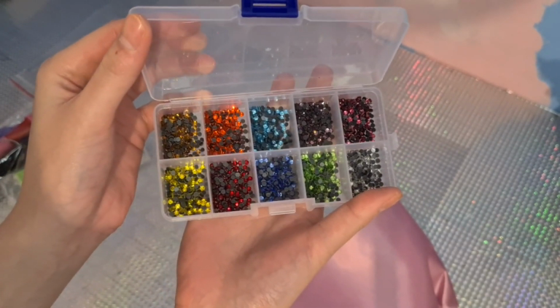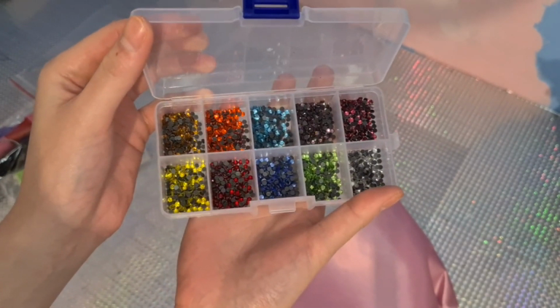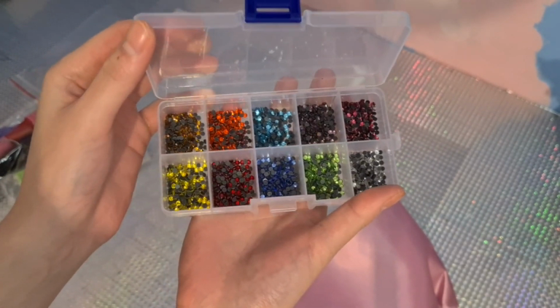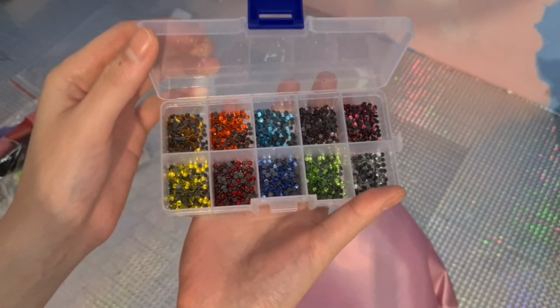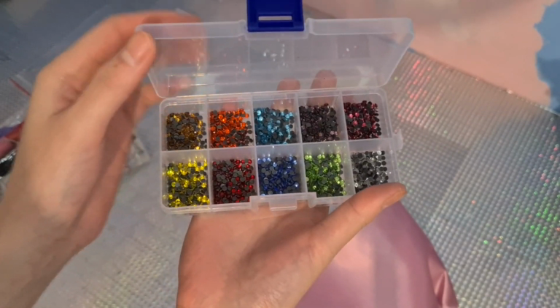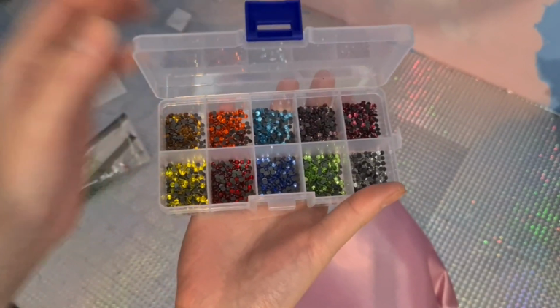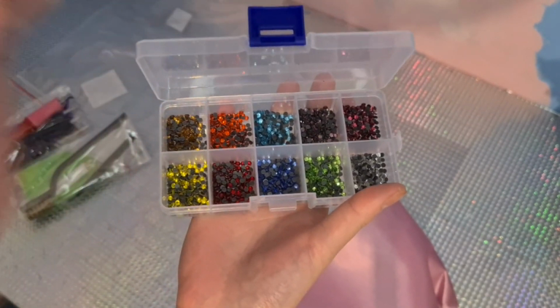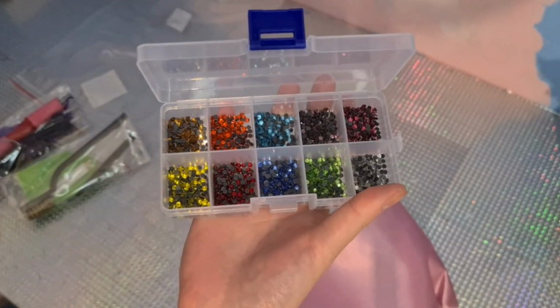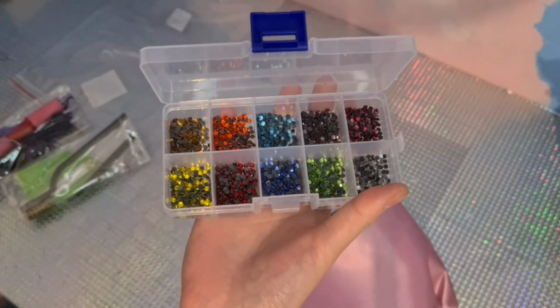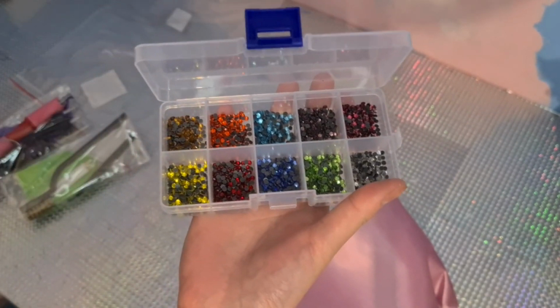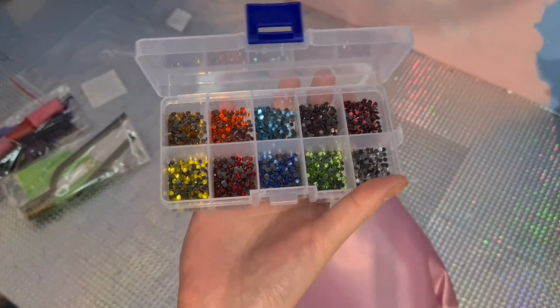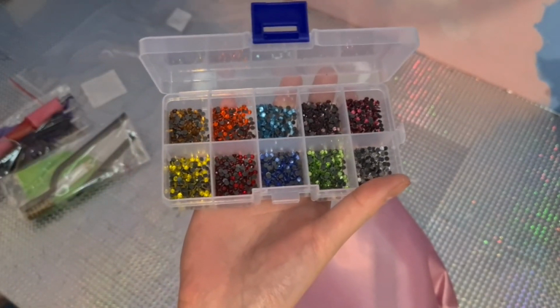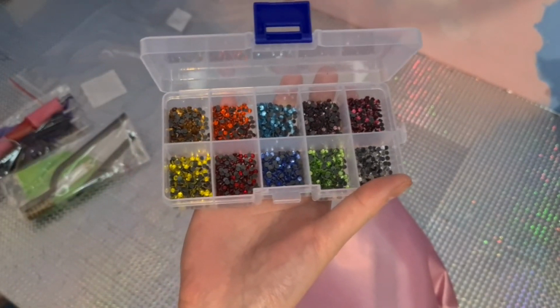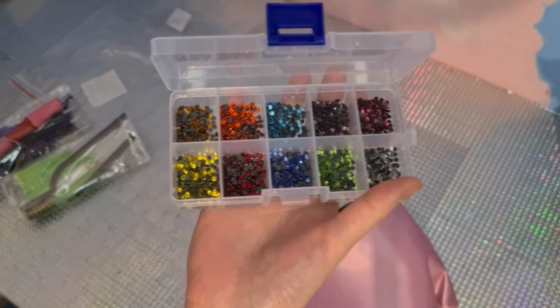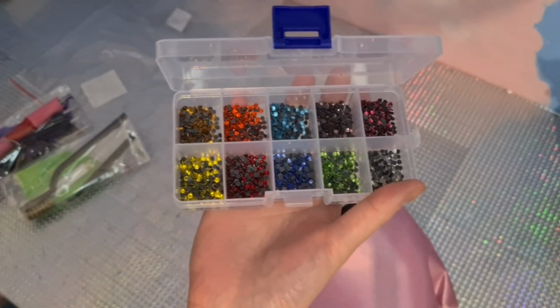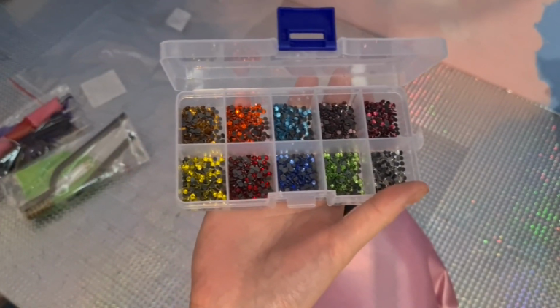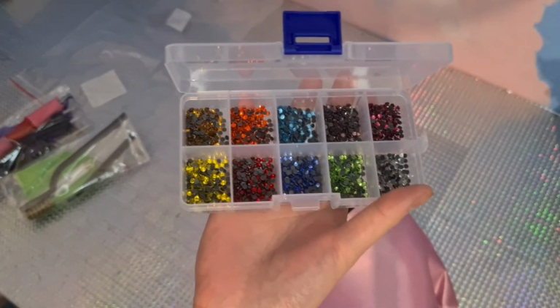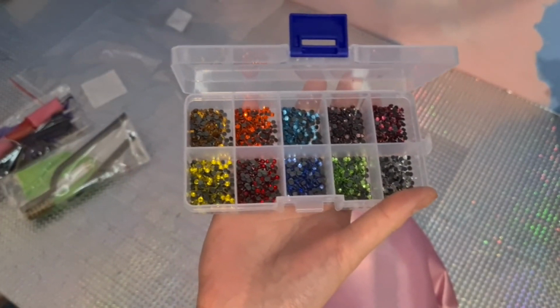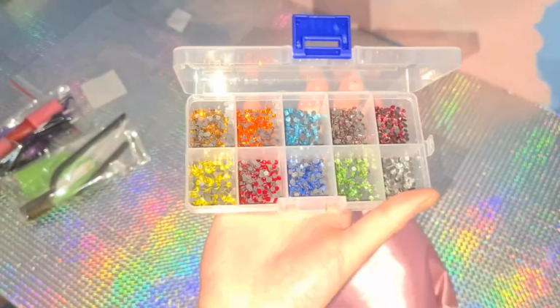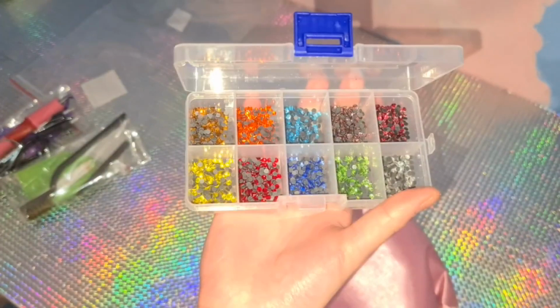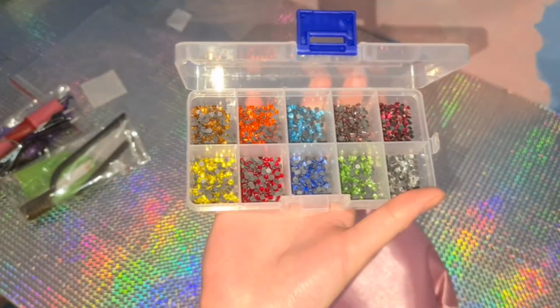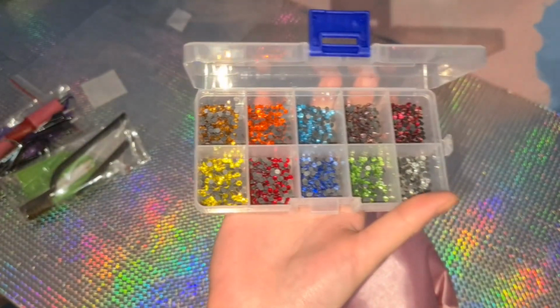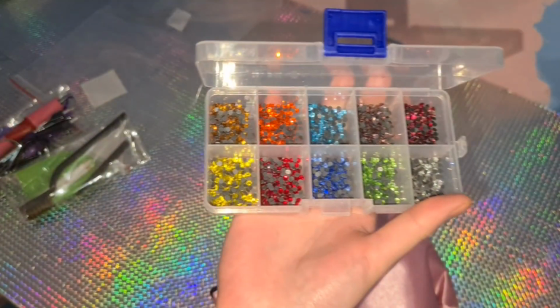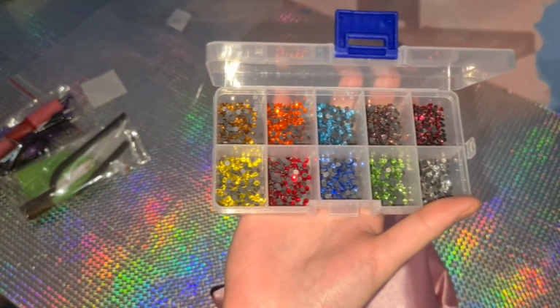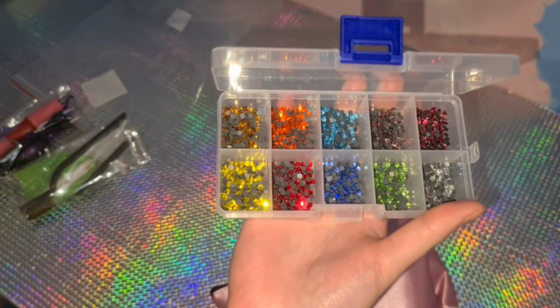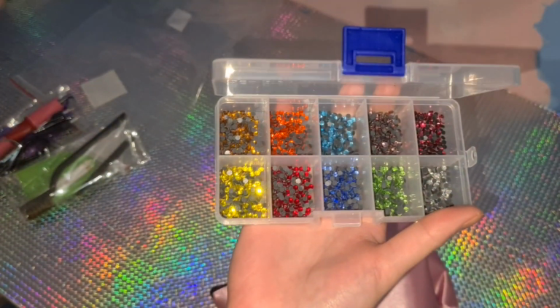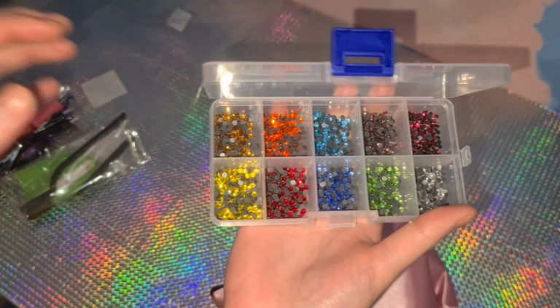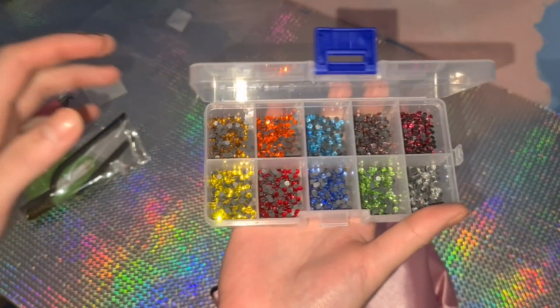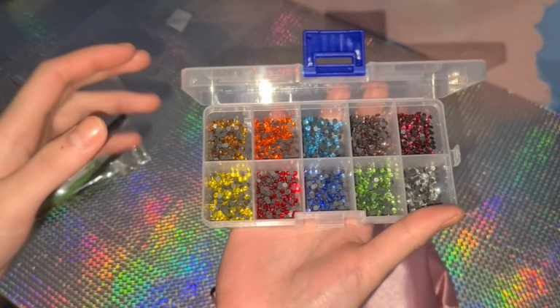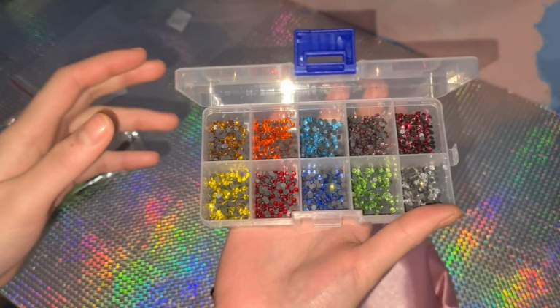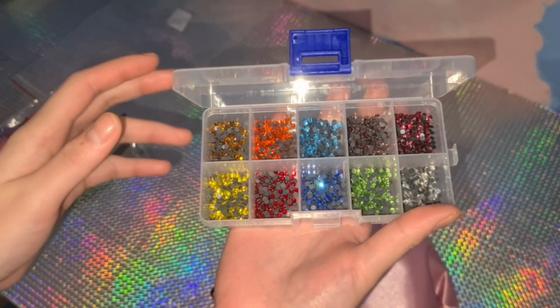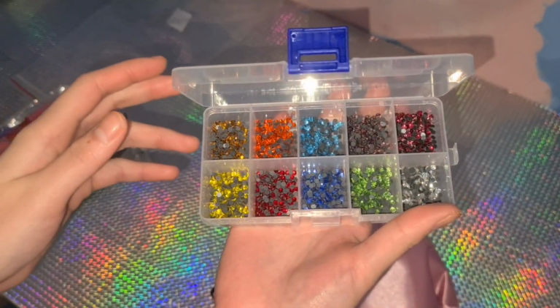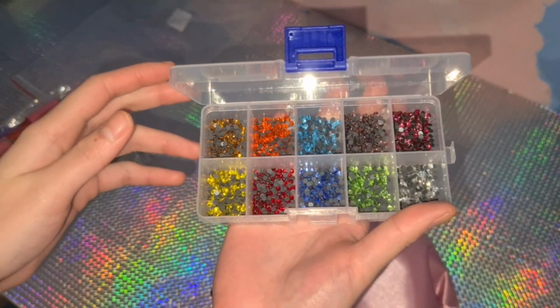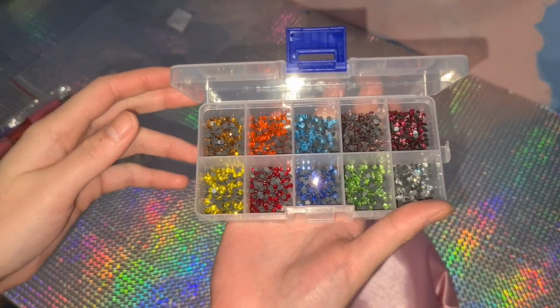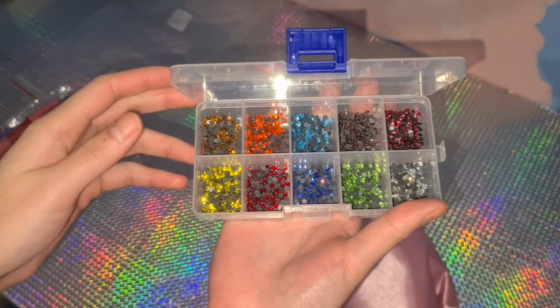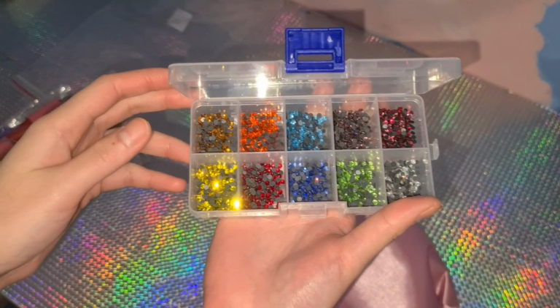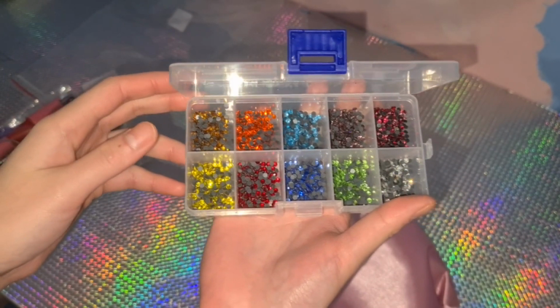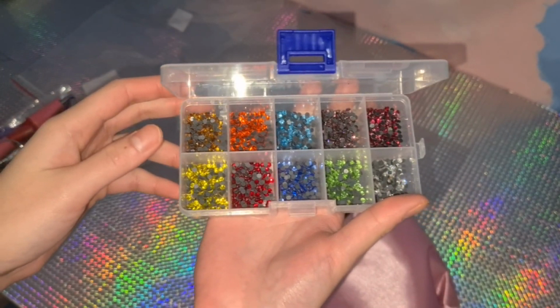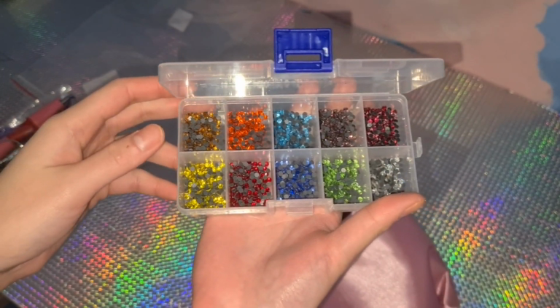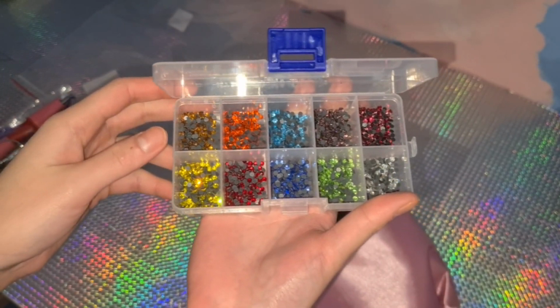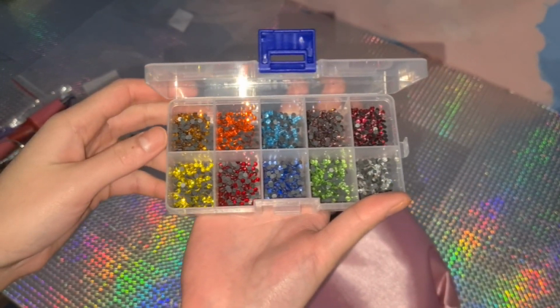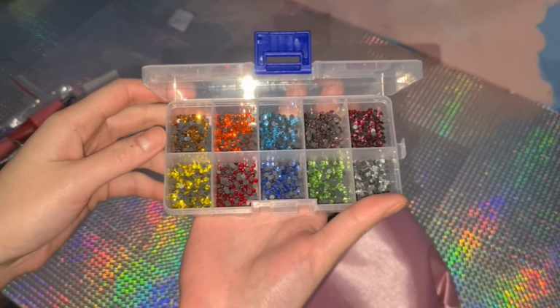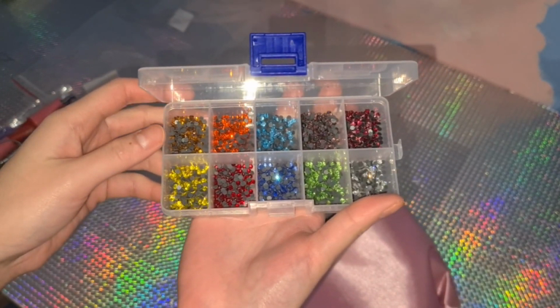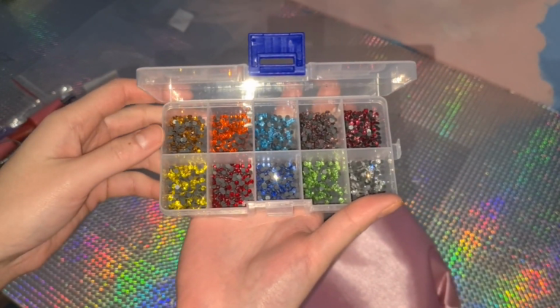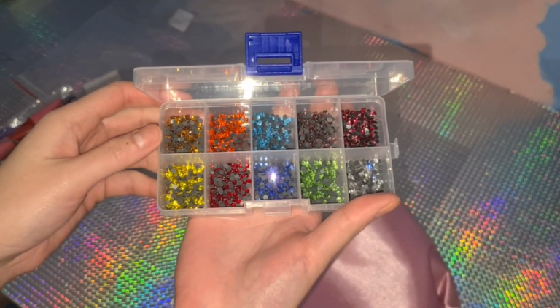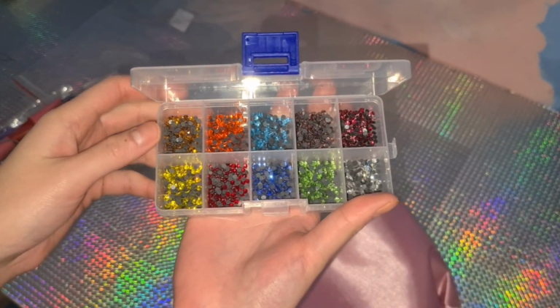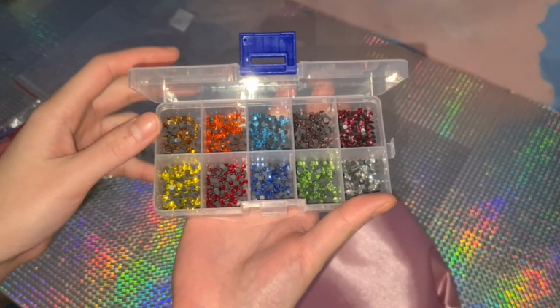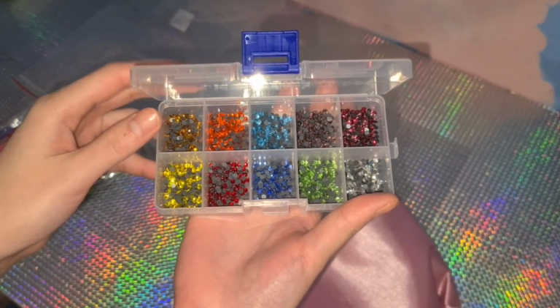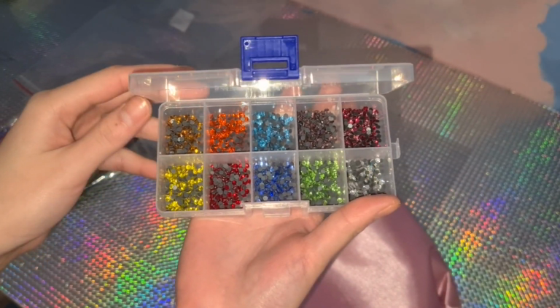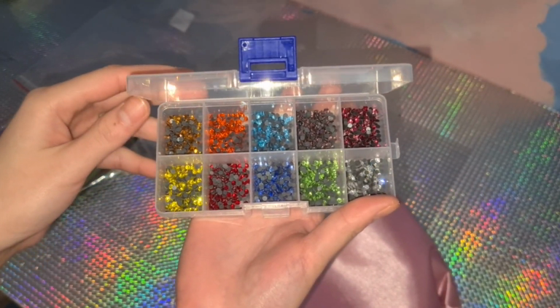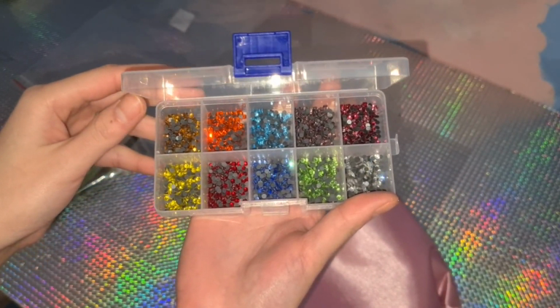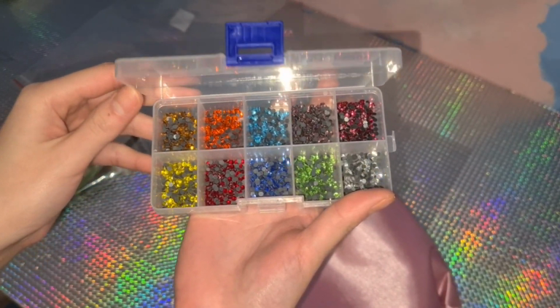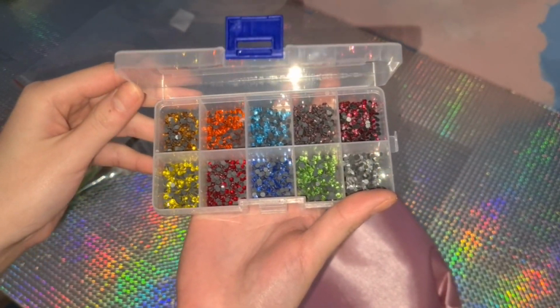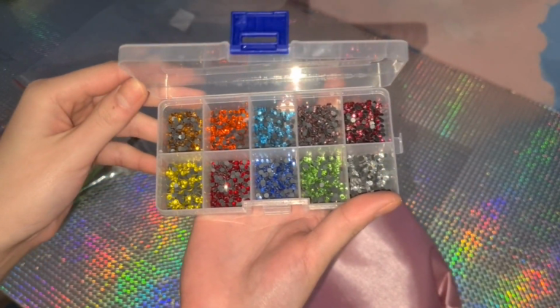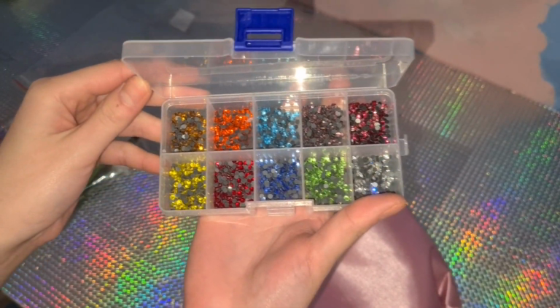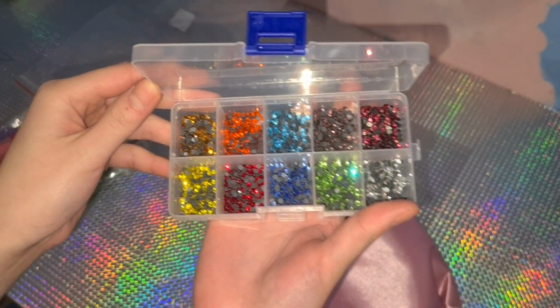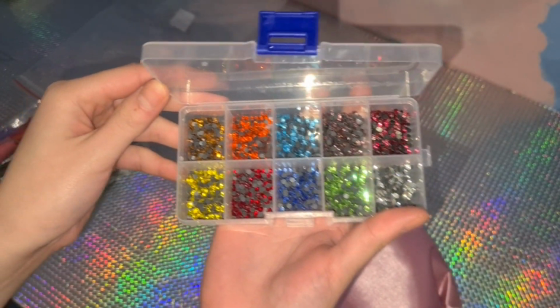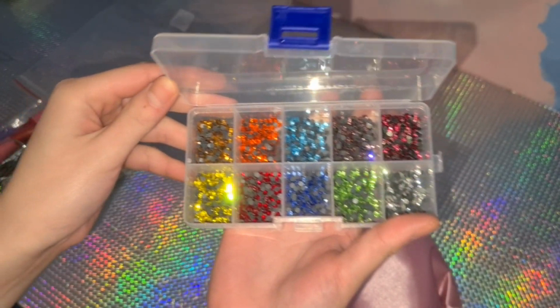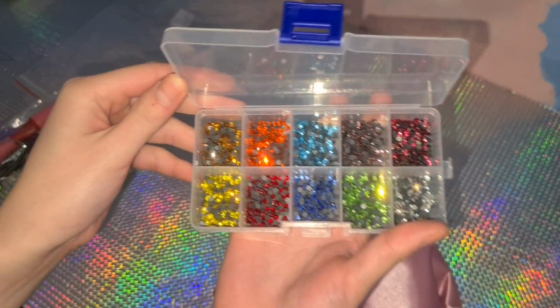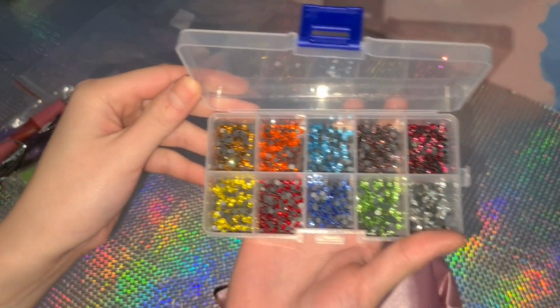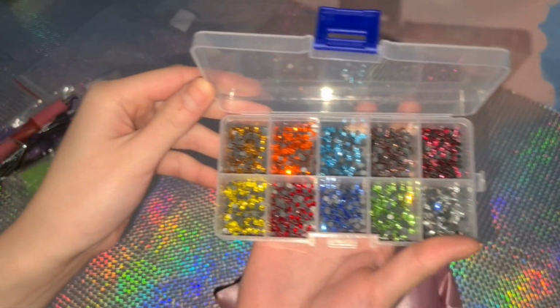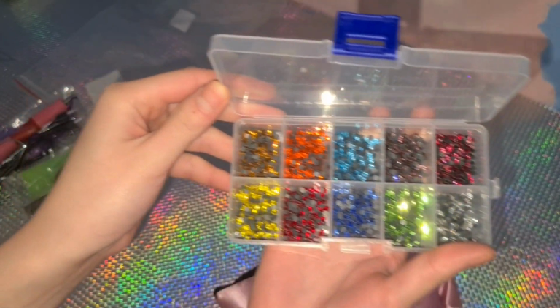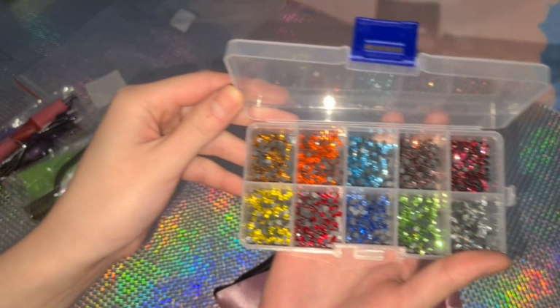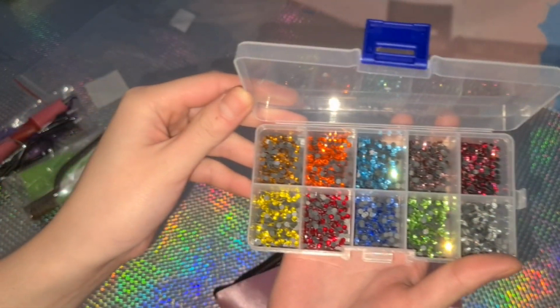I do have to admit that I was expecting a bit more rhinestones in the set, but nevertheless I'm still very happy with my purchase.